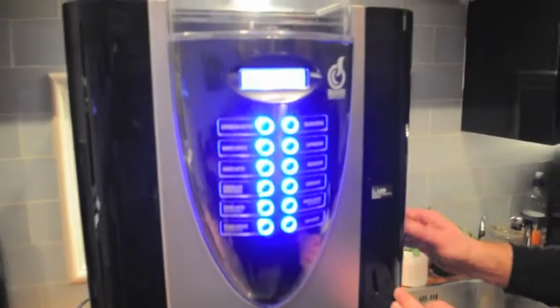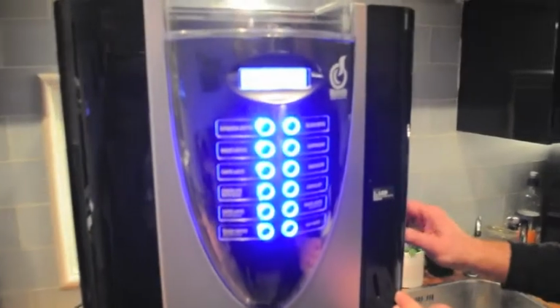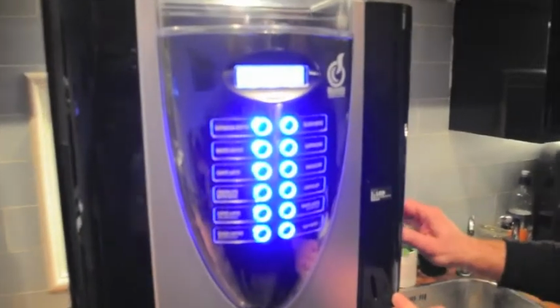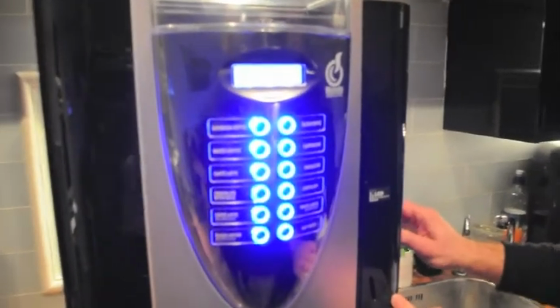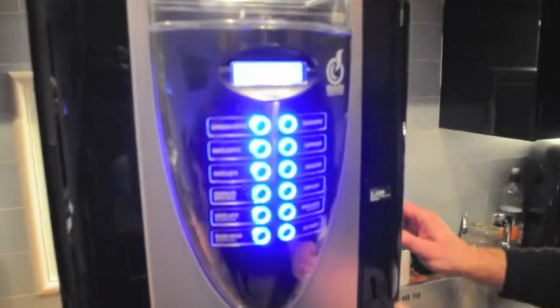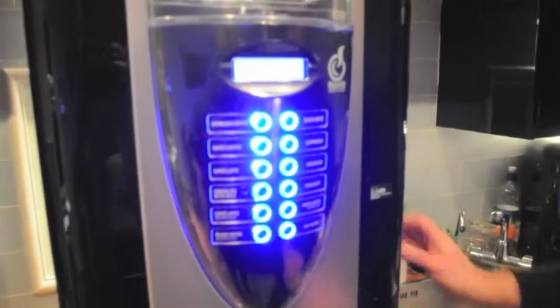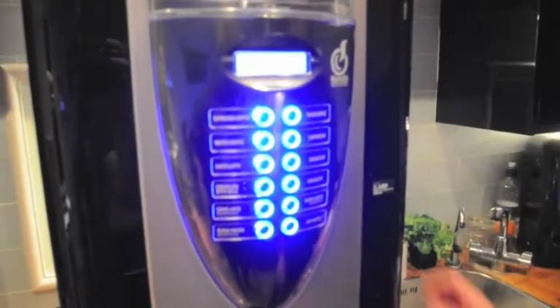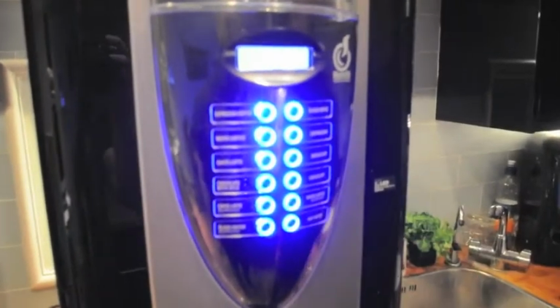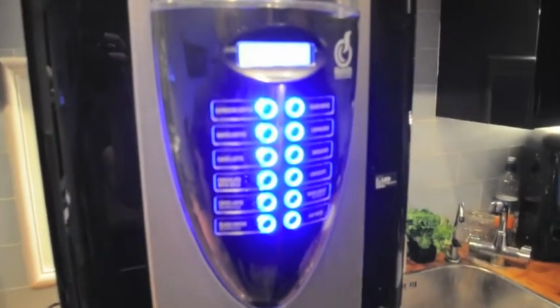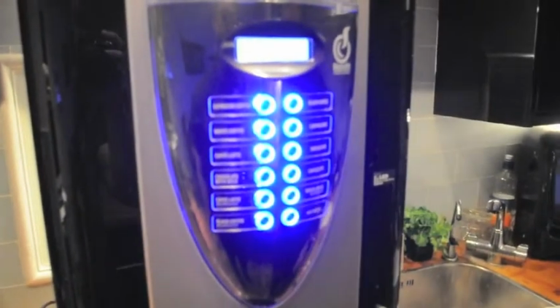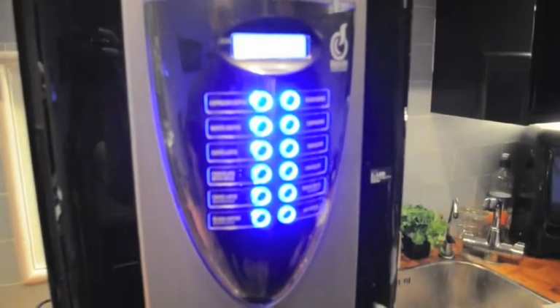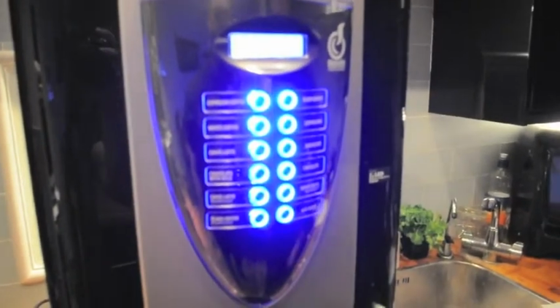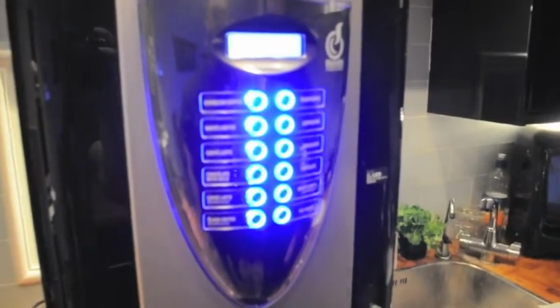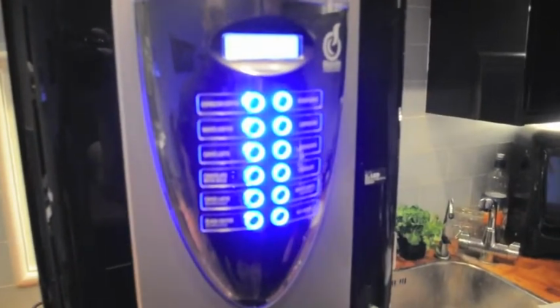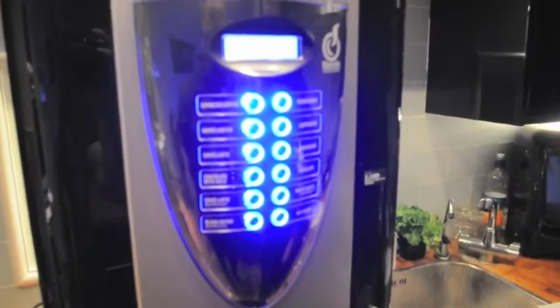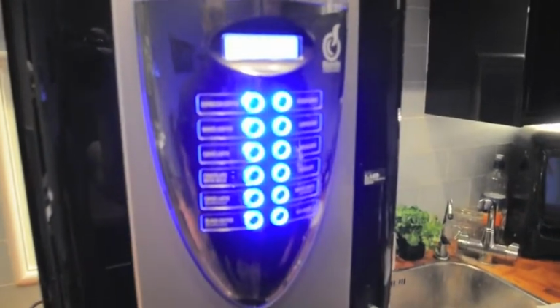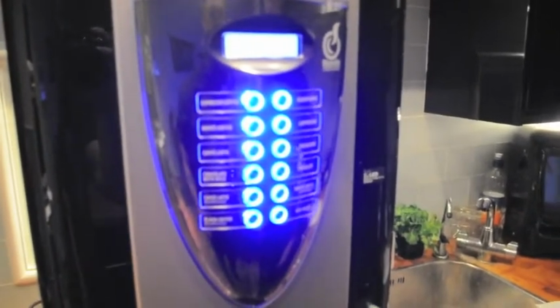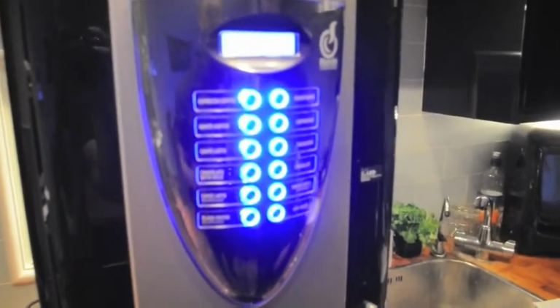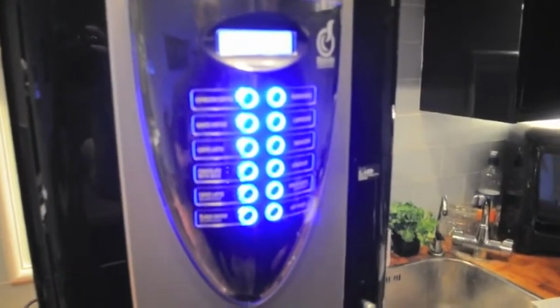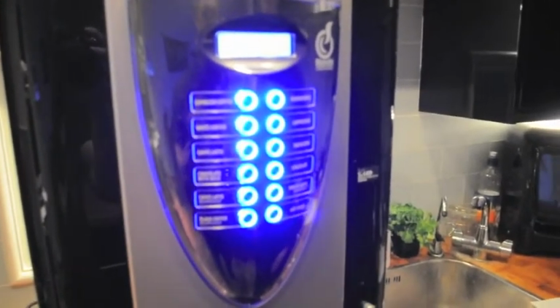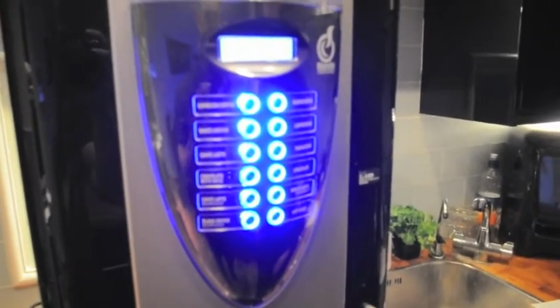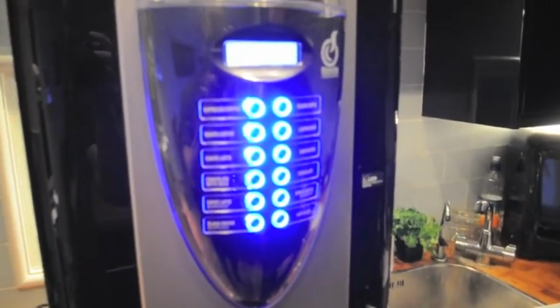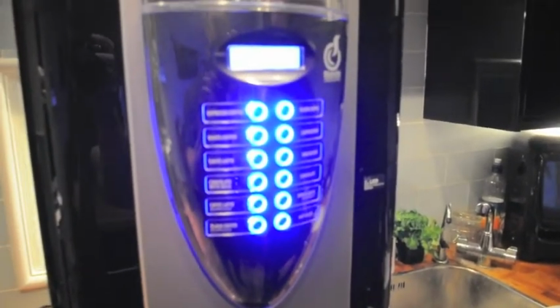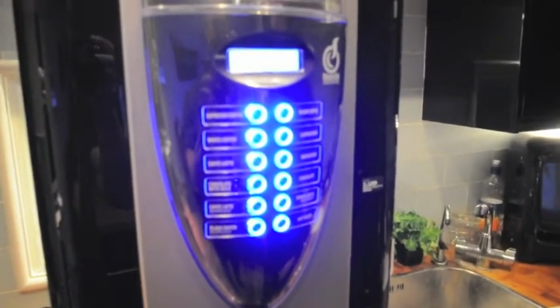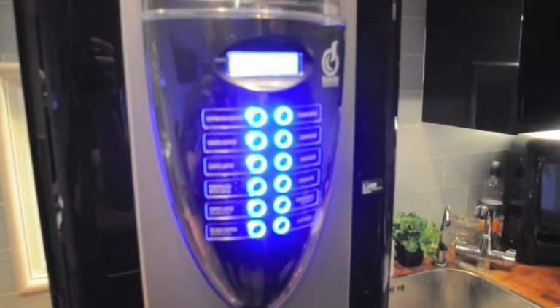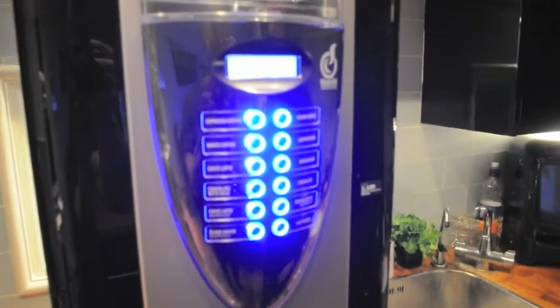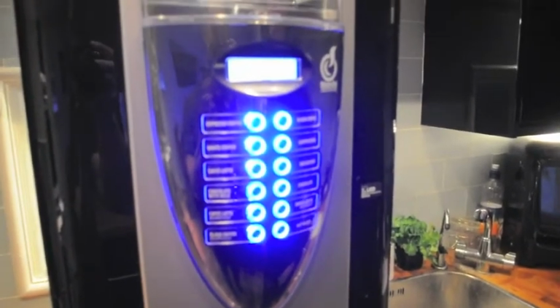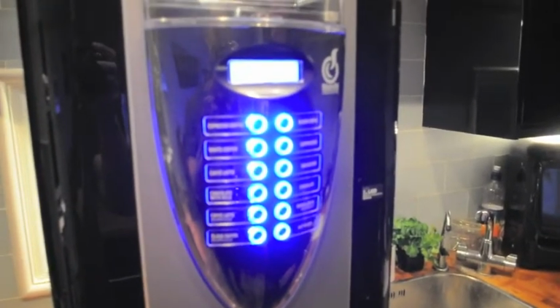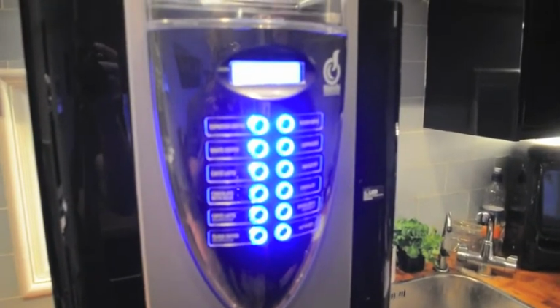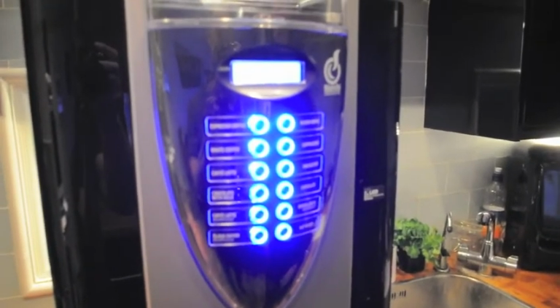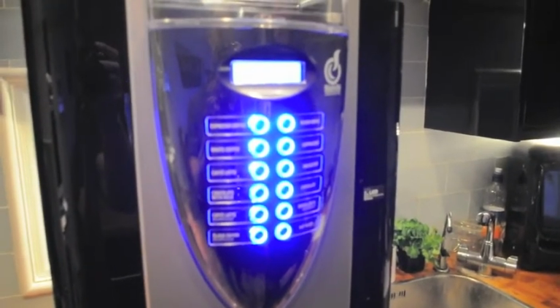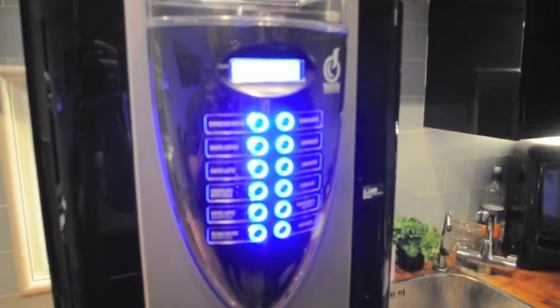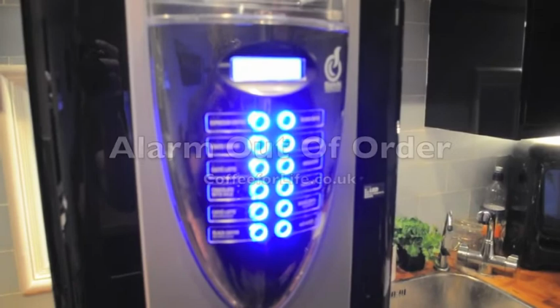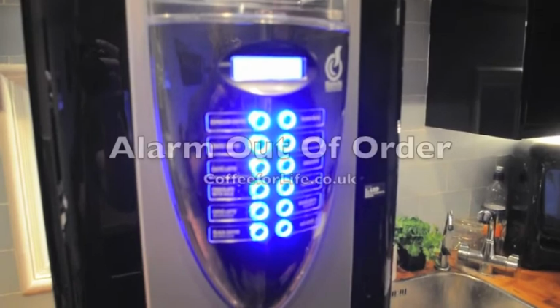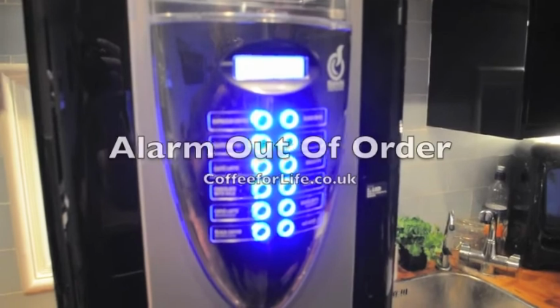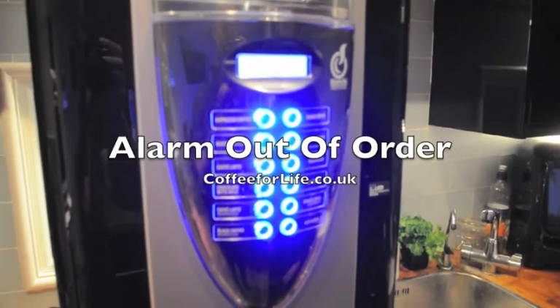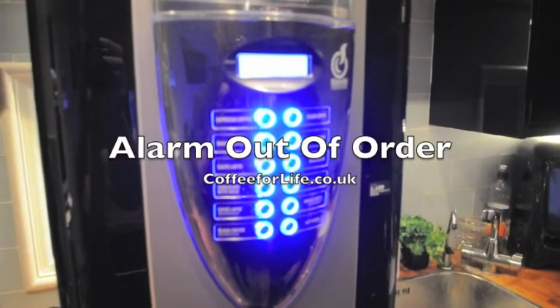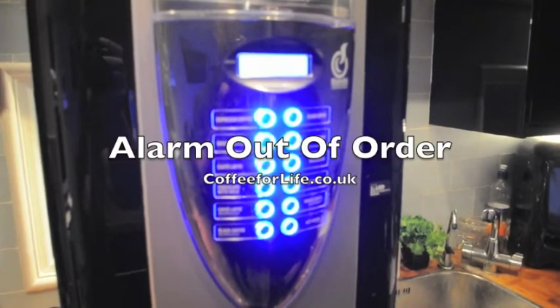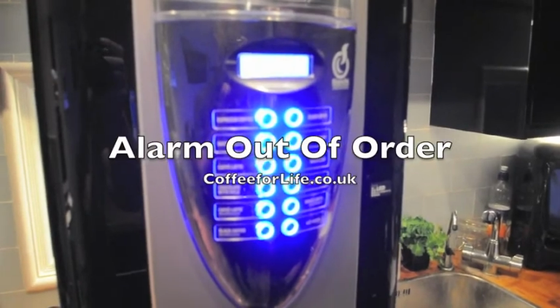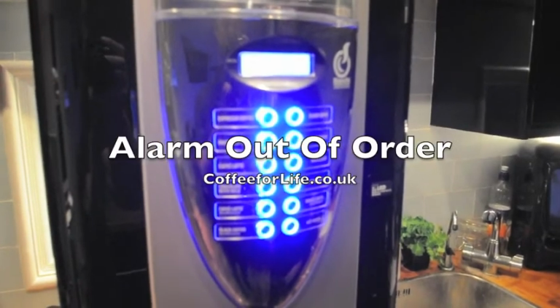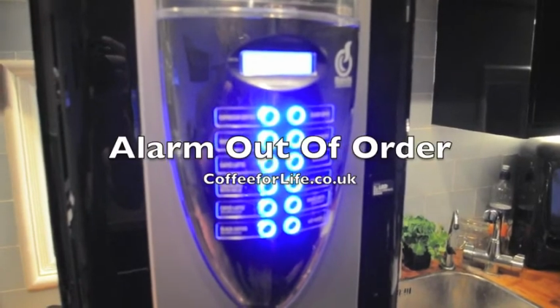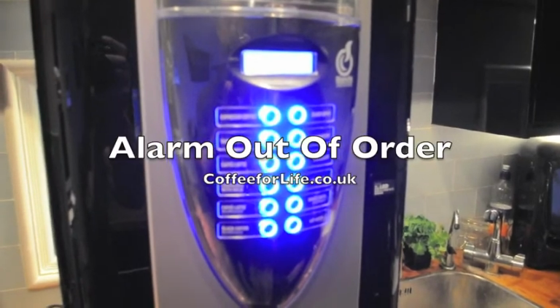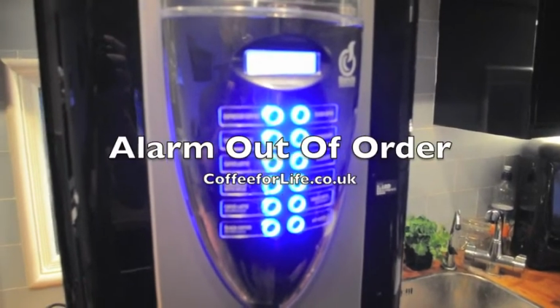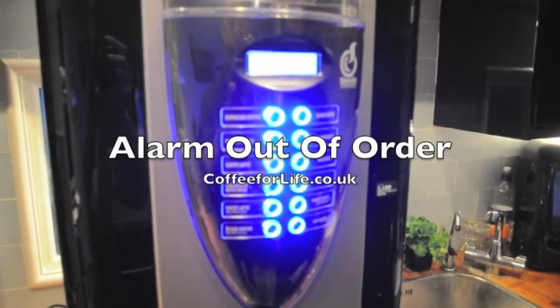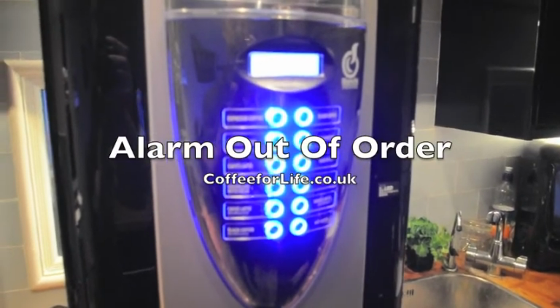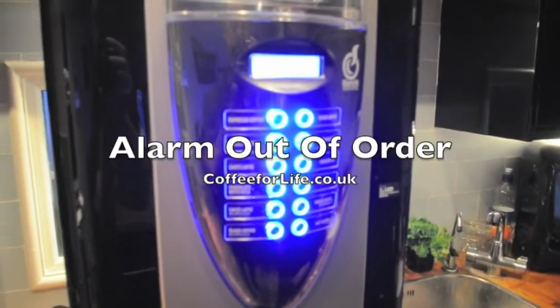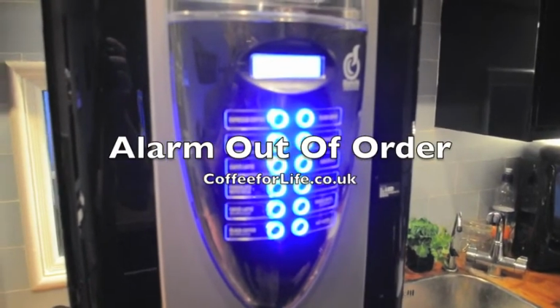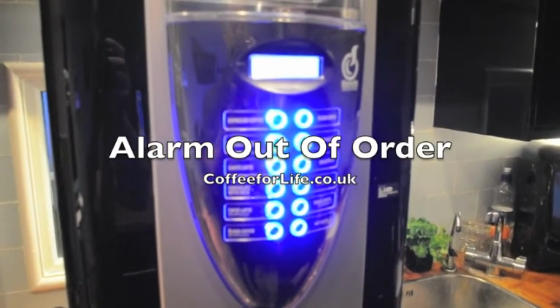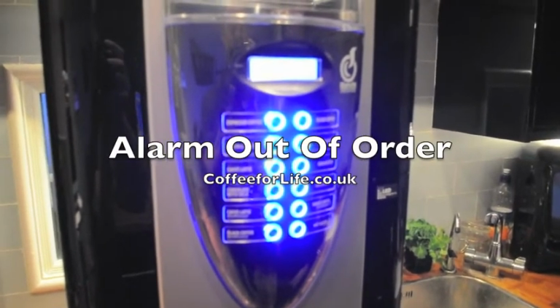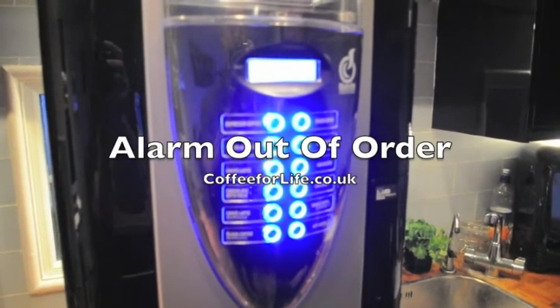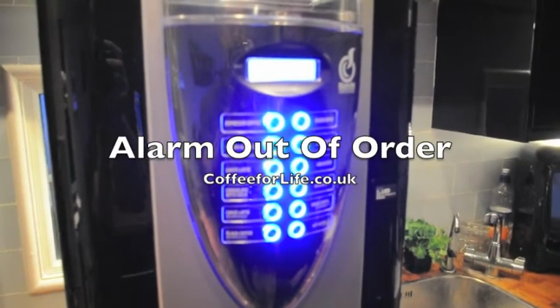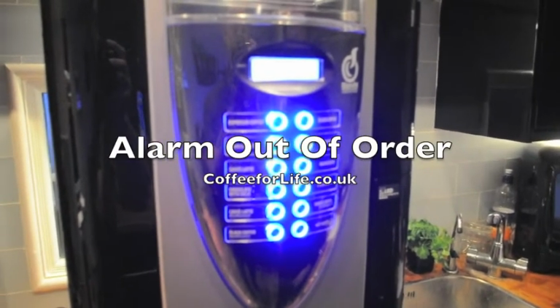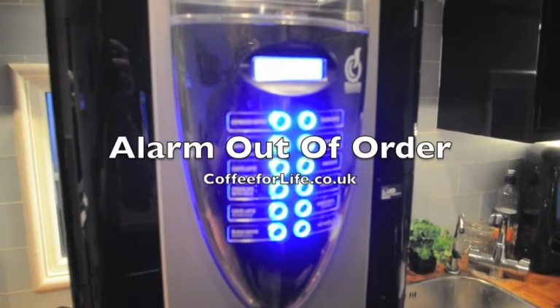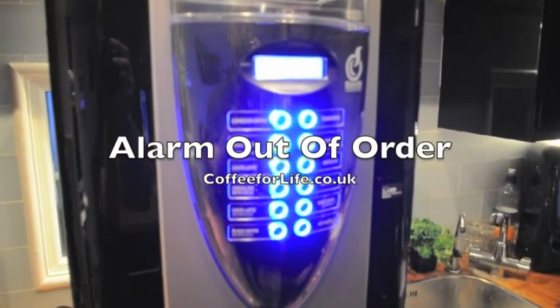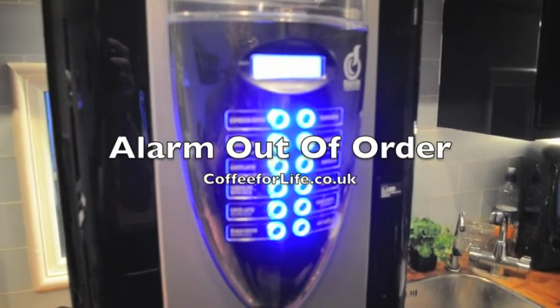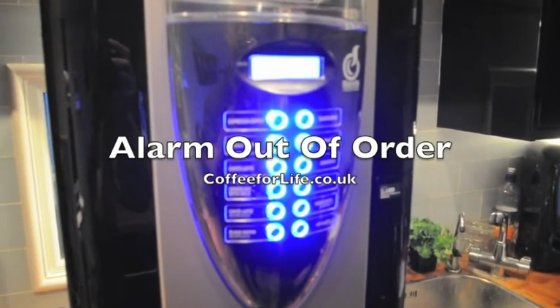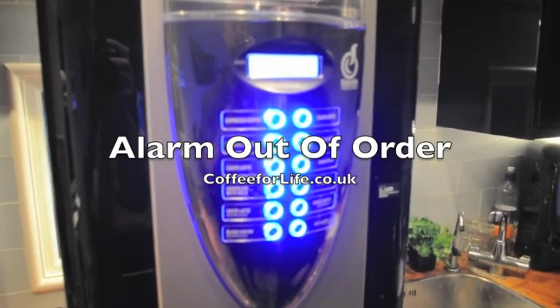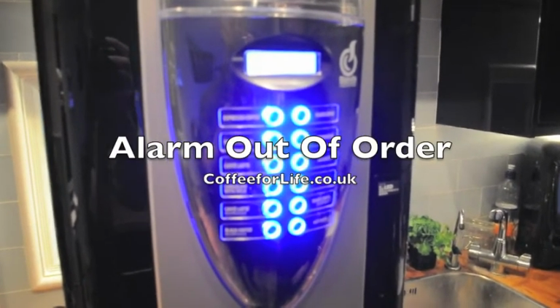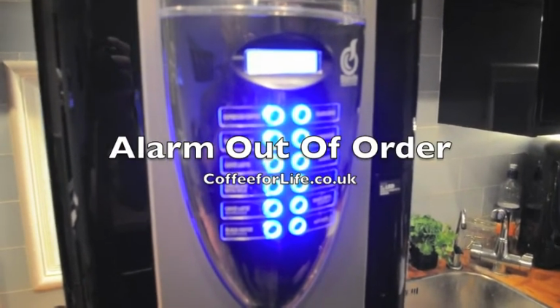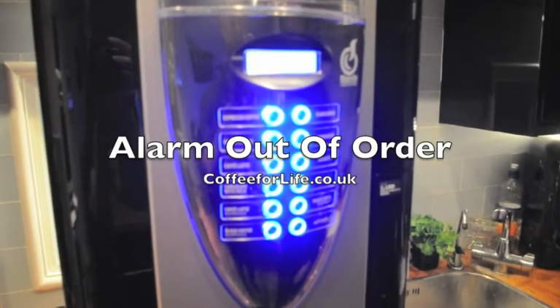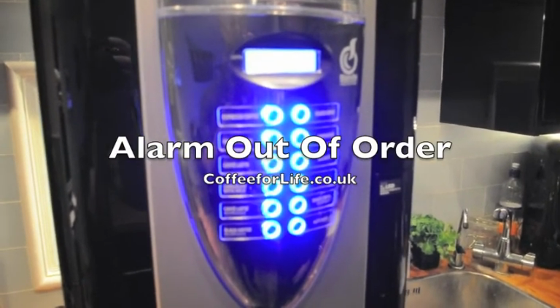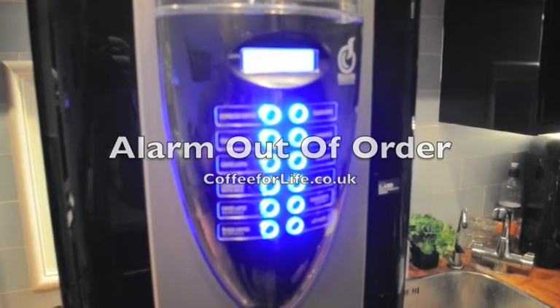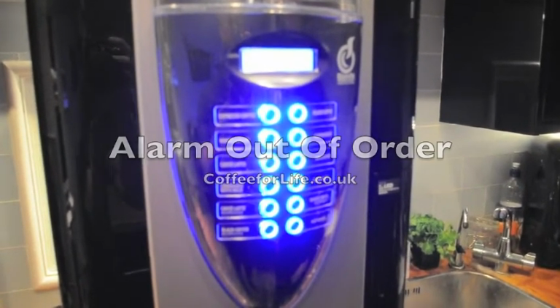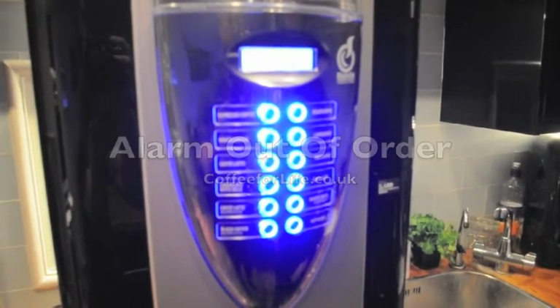You'll now see choose product, select drink, and it's now ready to operate. Thank you.